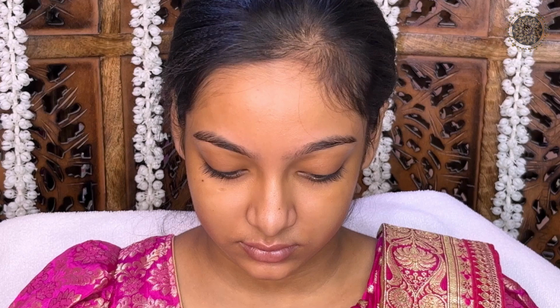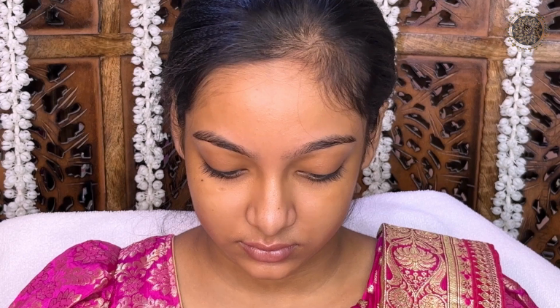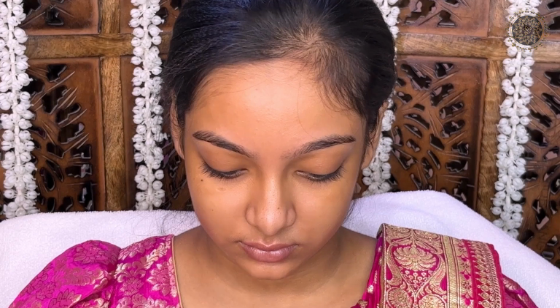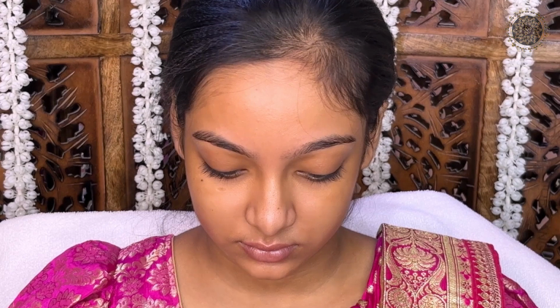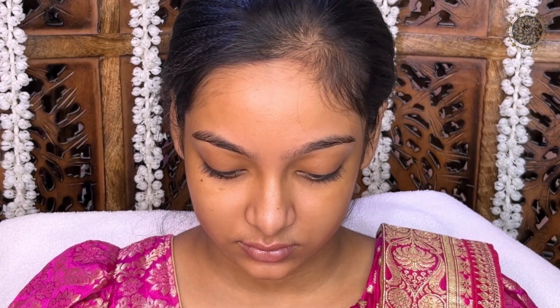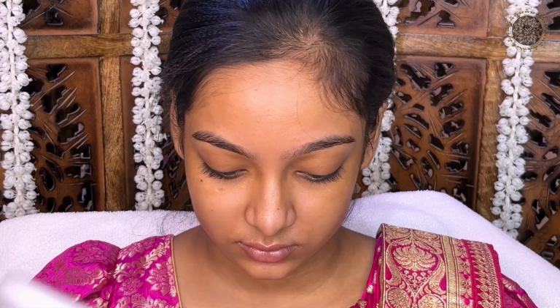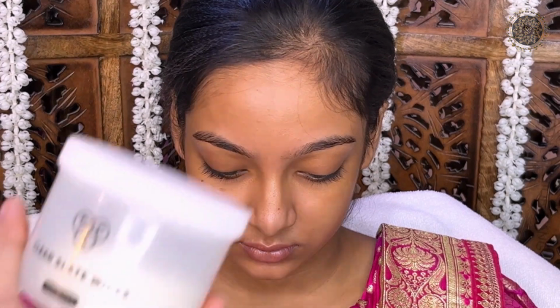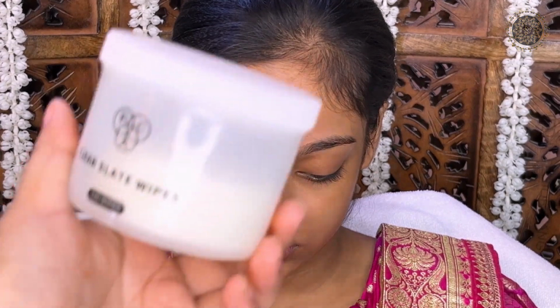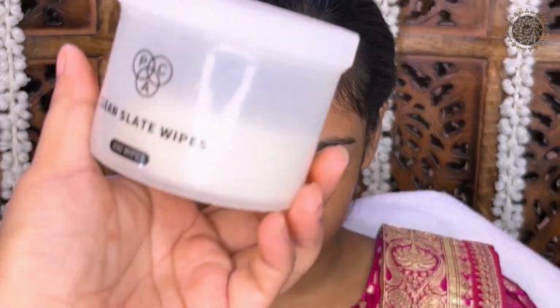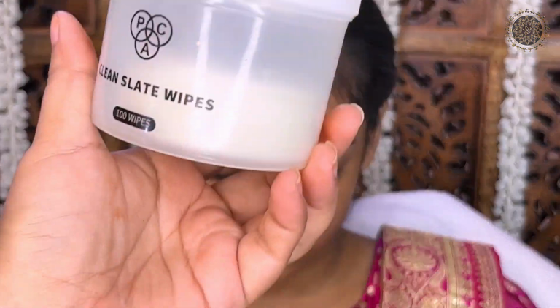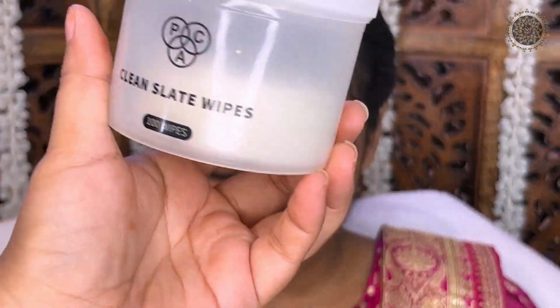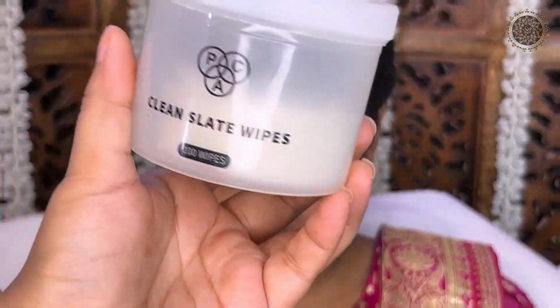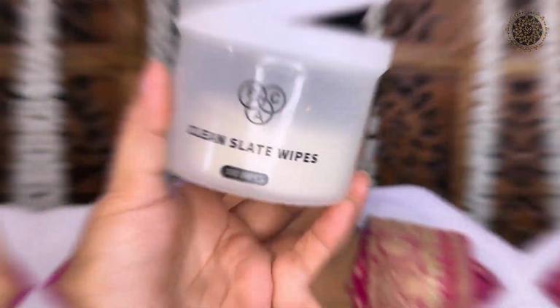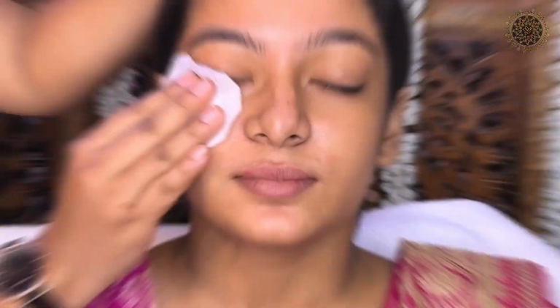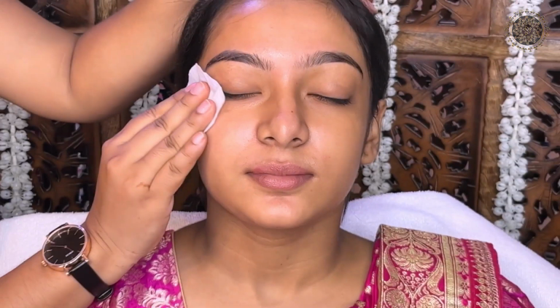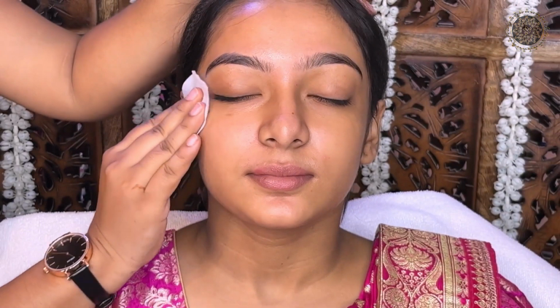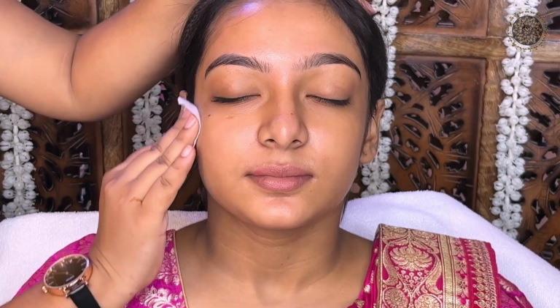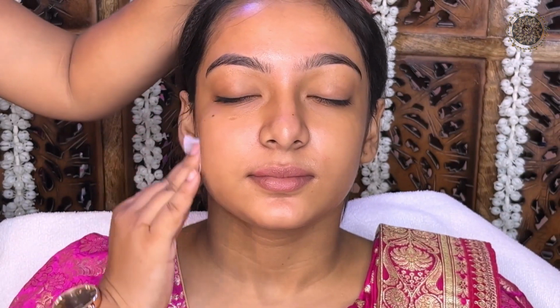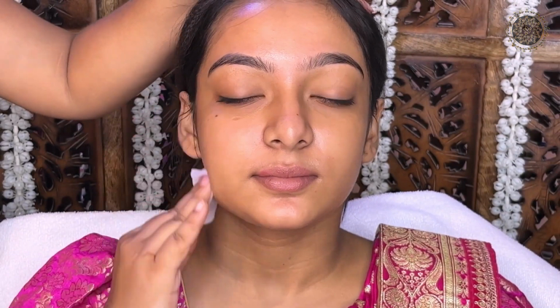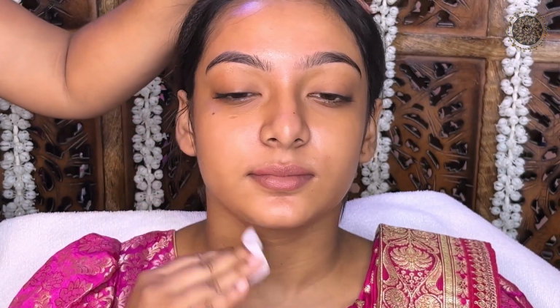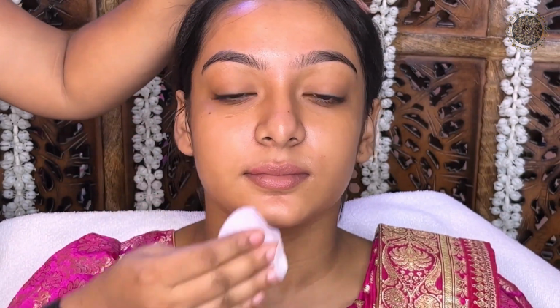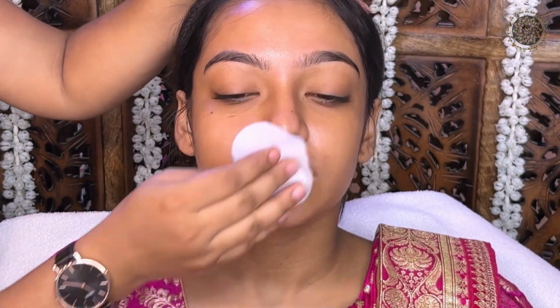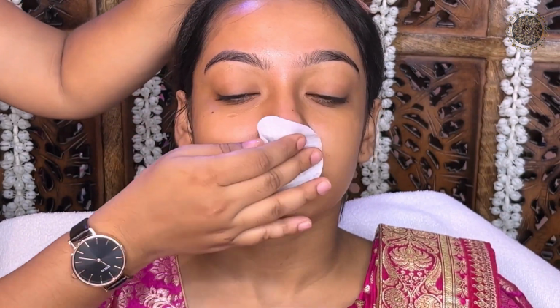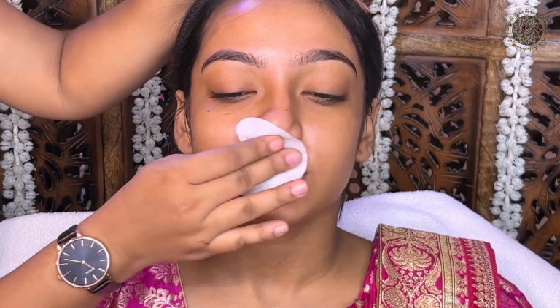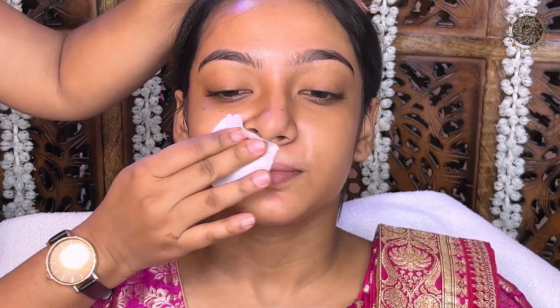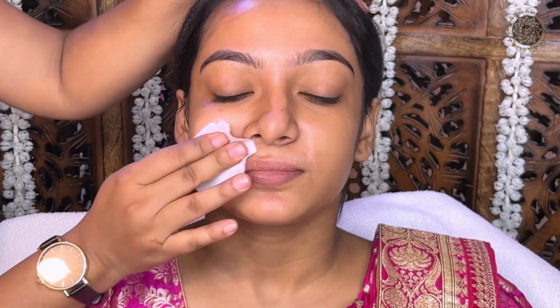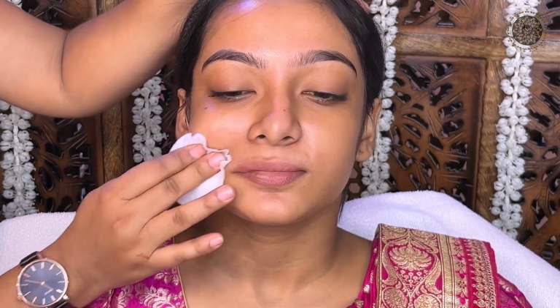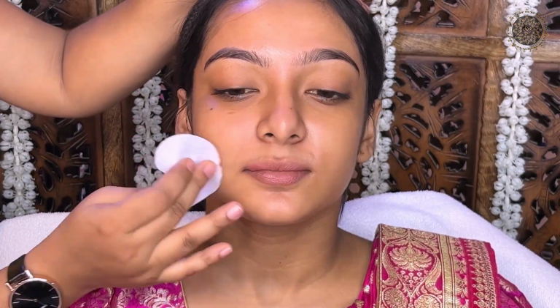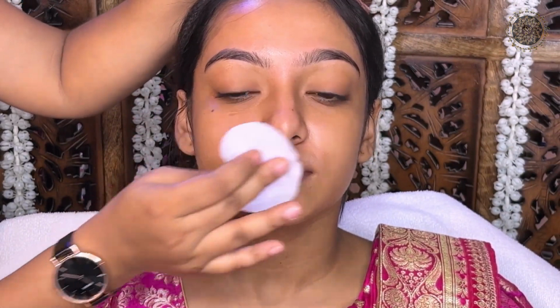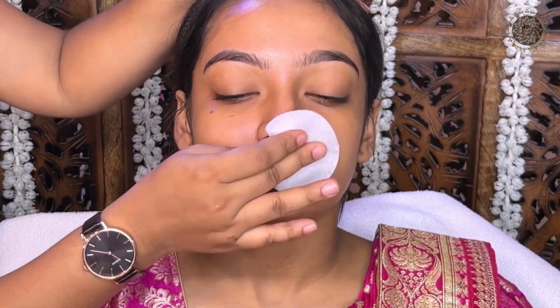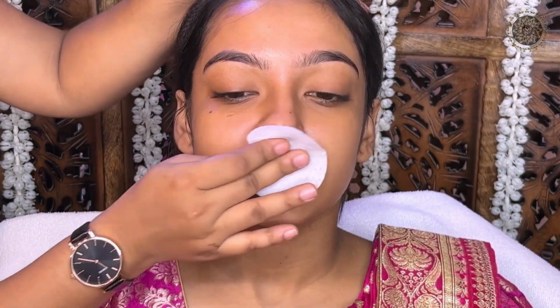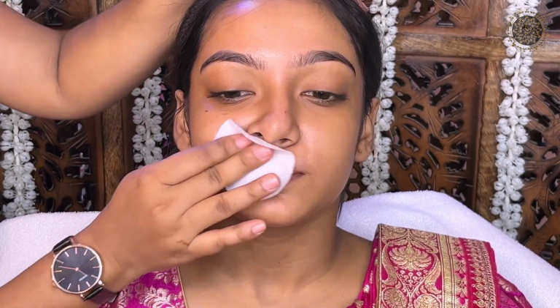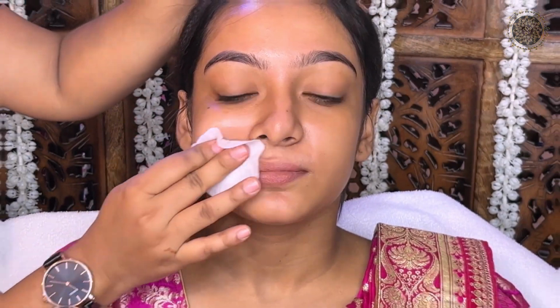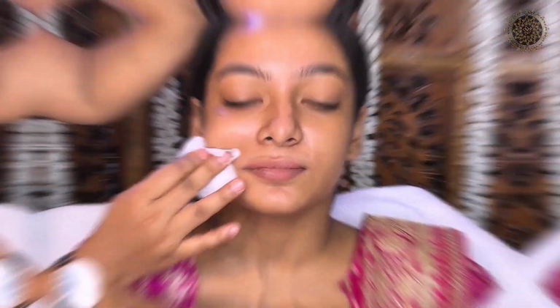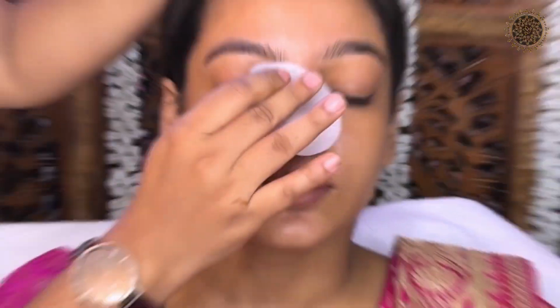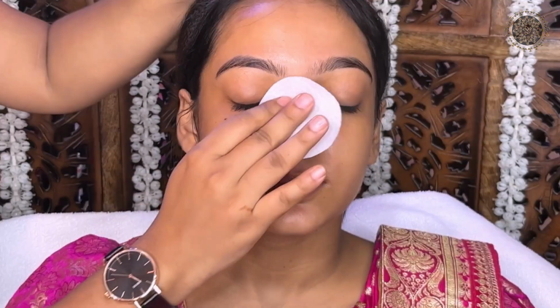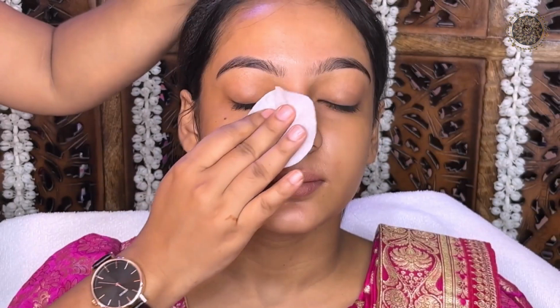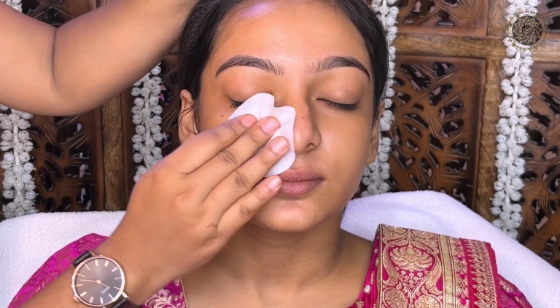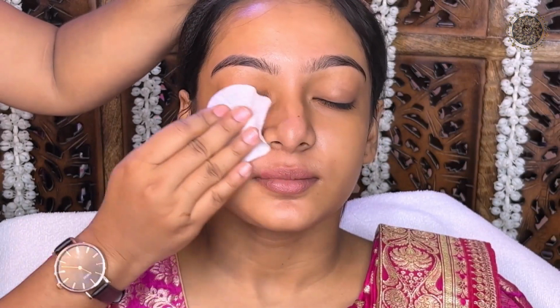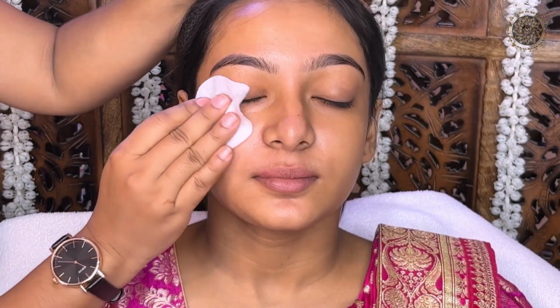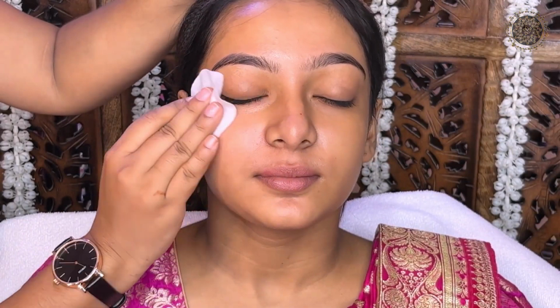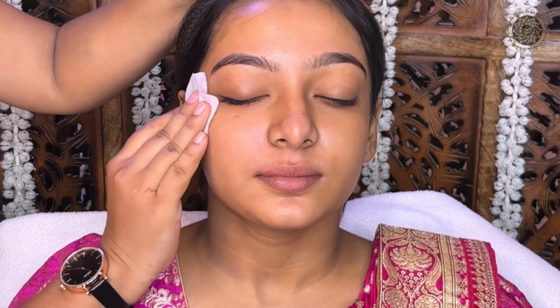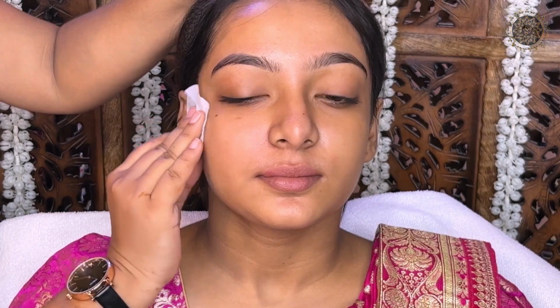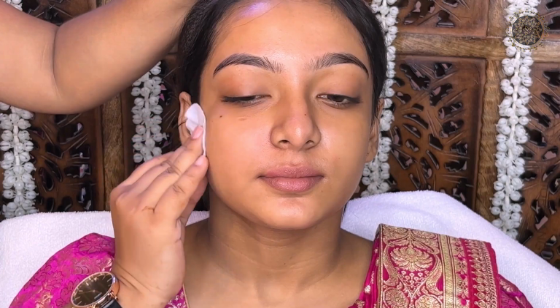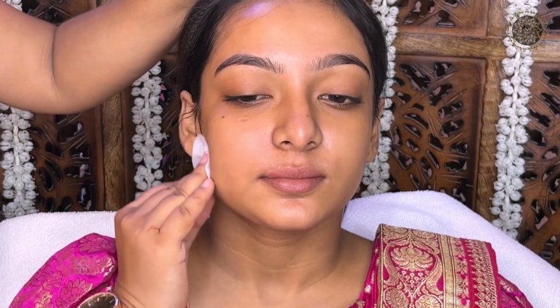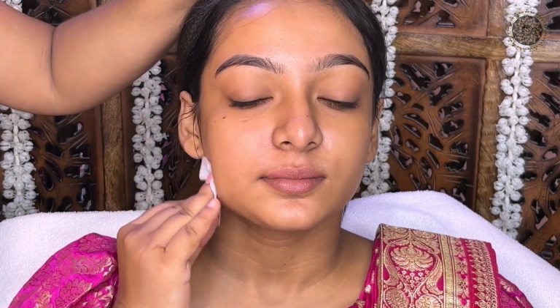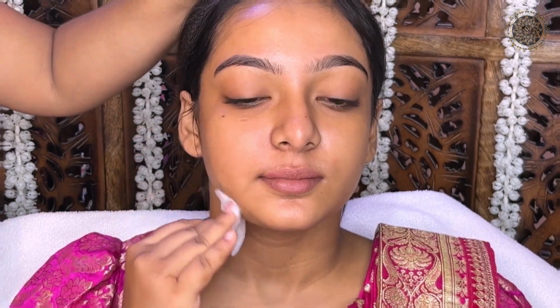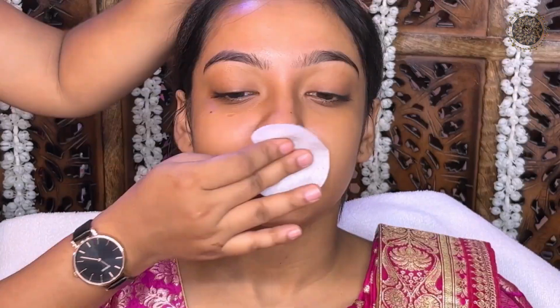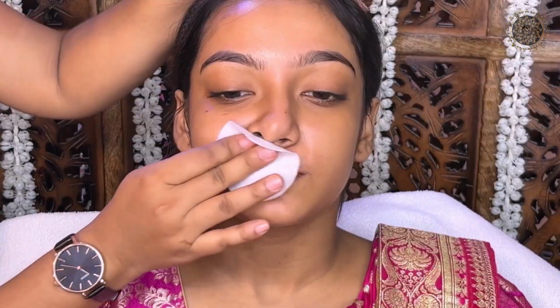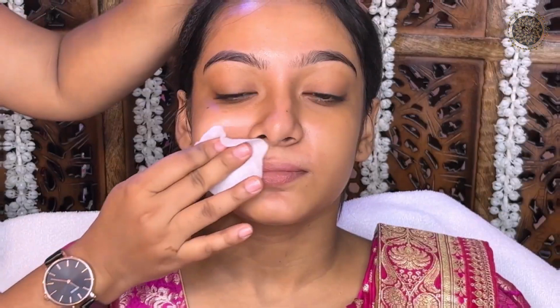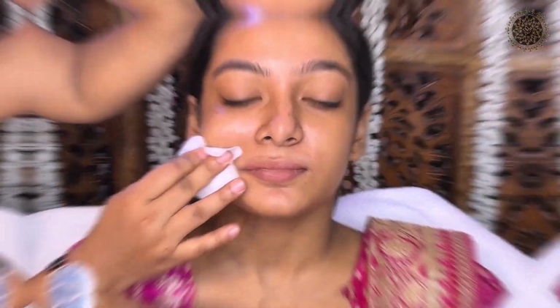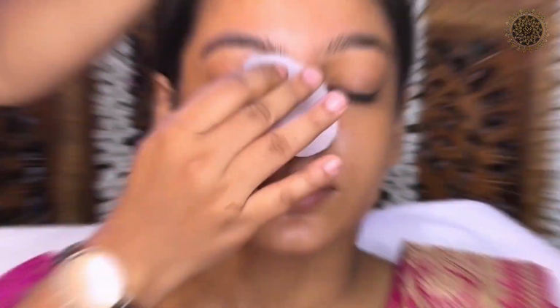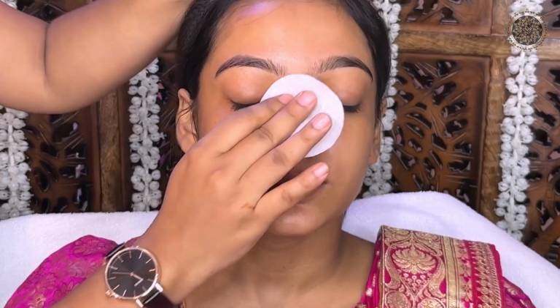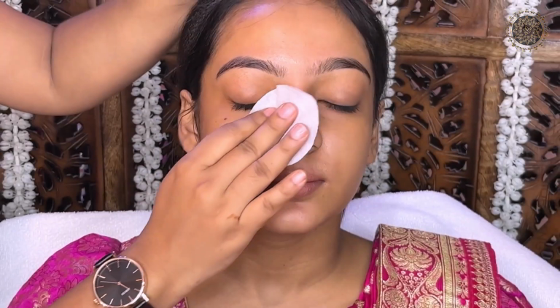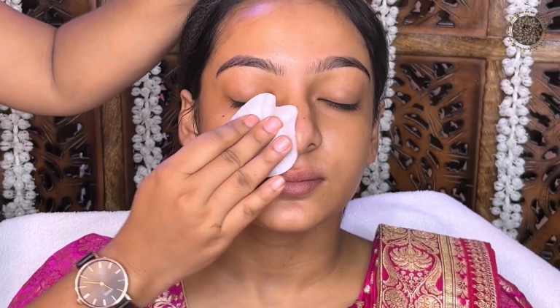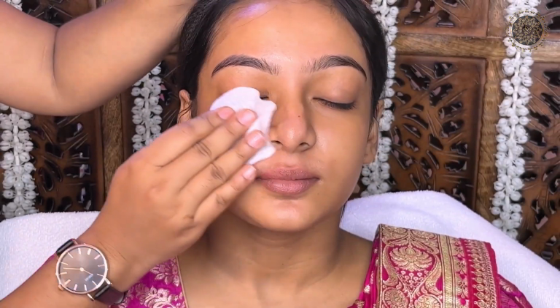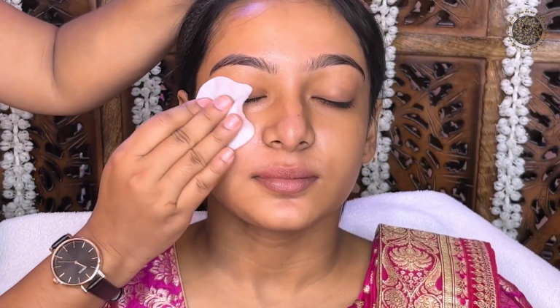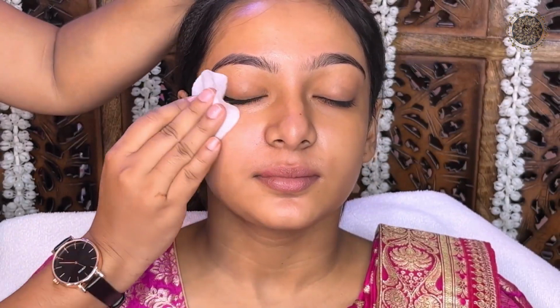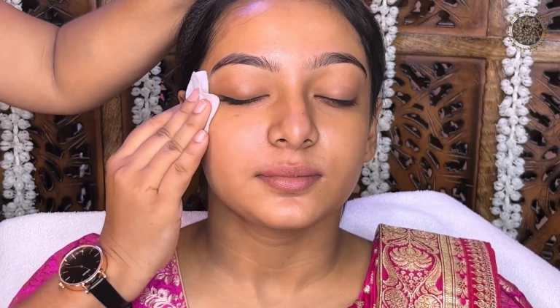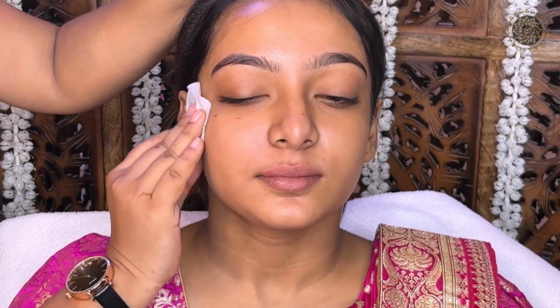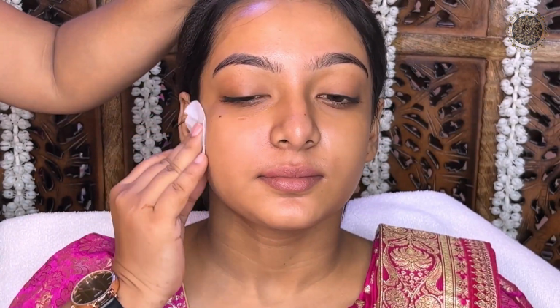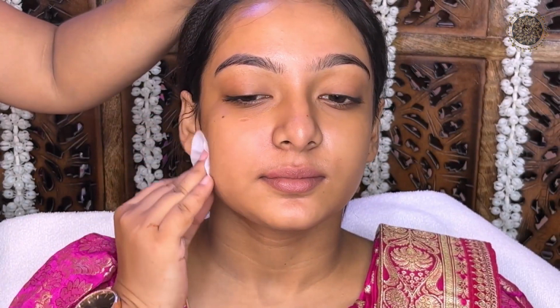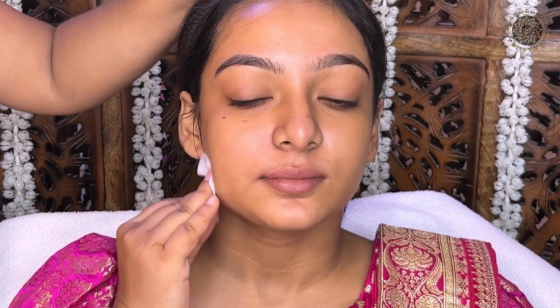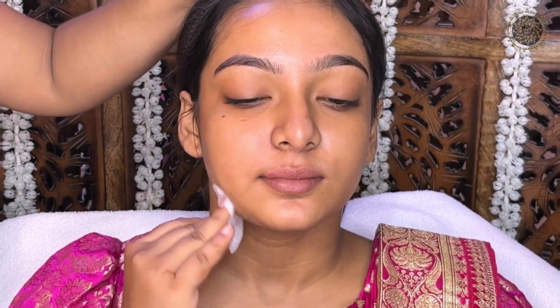Hello friends, welcome to my channel Daniel's Makeup and Mehendi. Today I will share a very beautiful Bengali bridal makeup look.